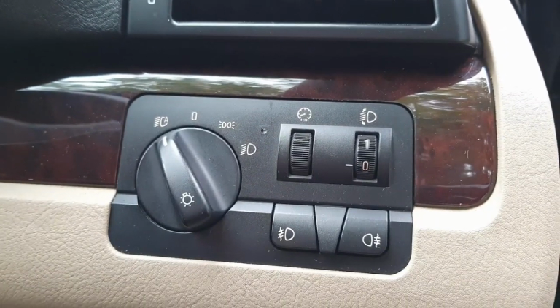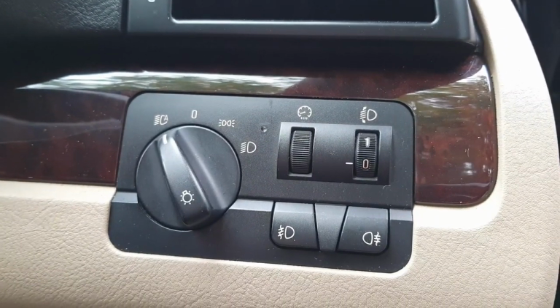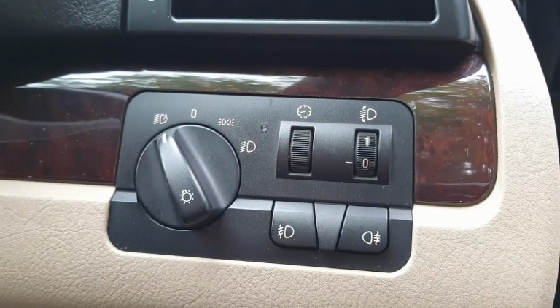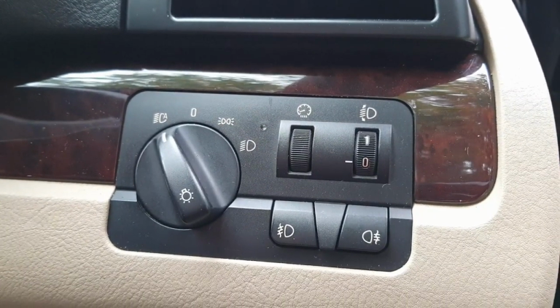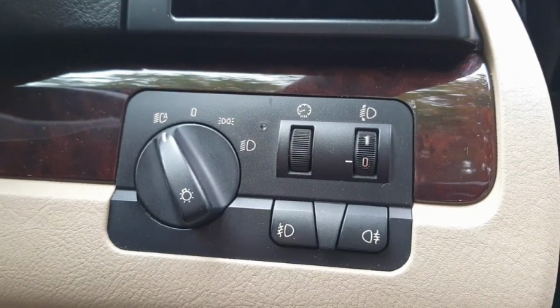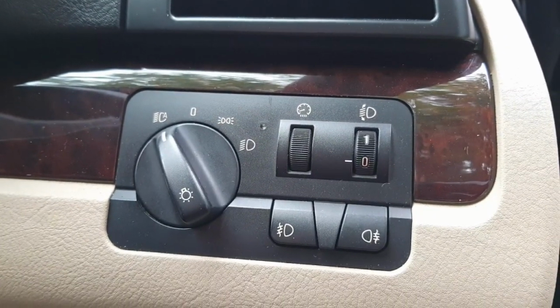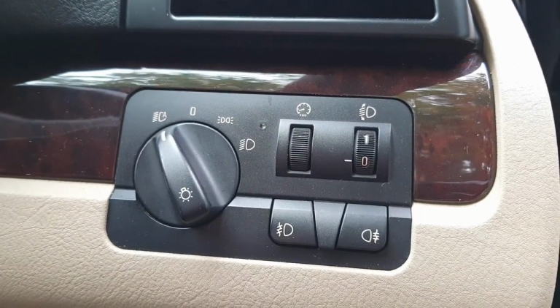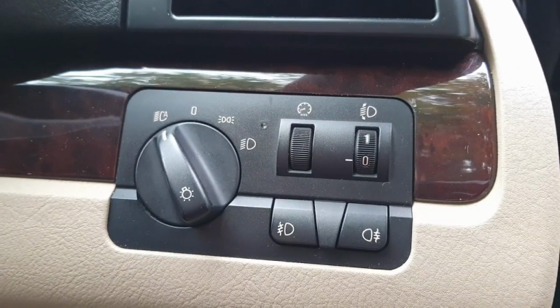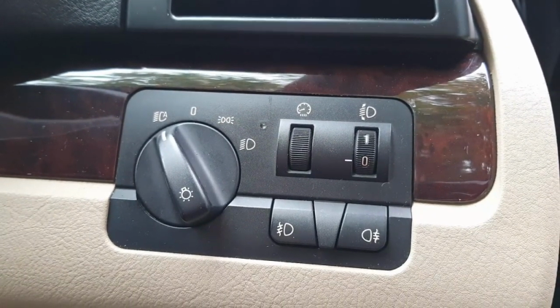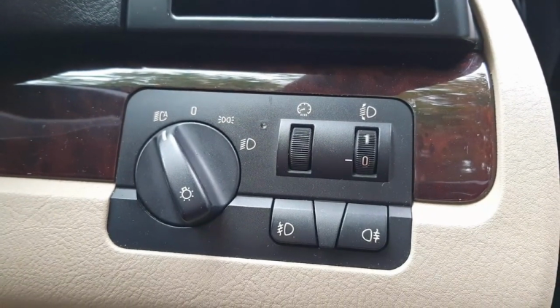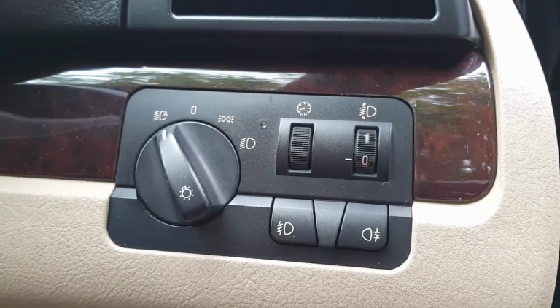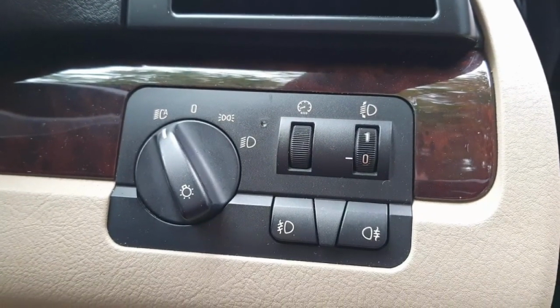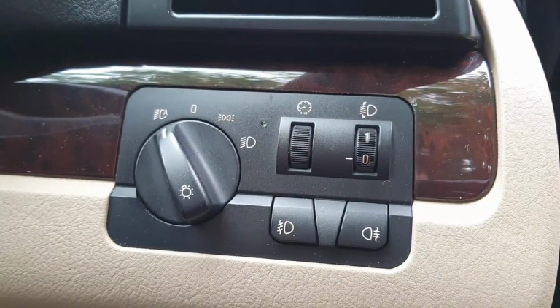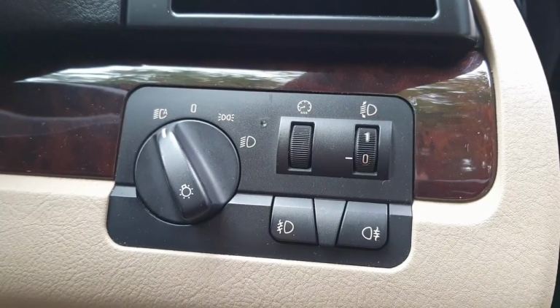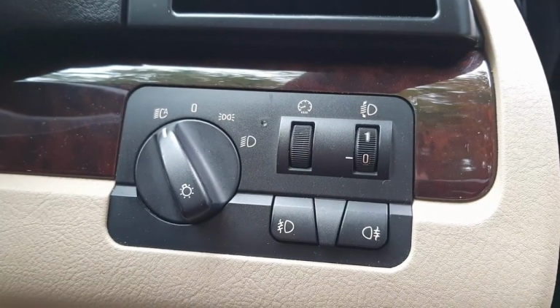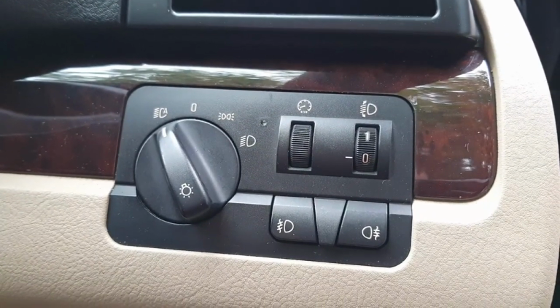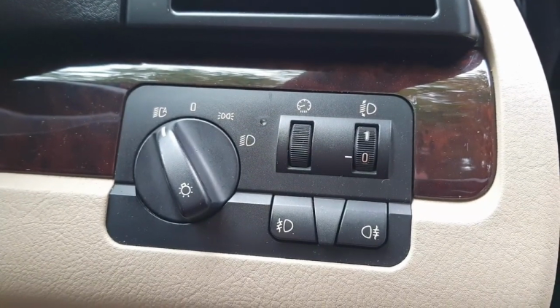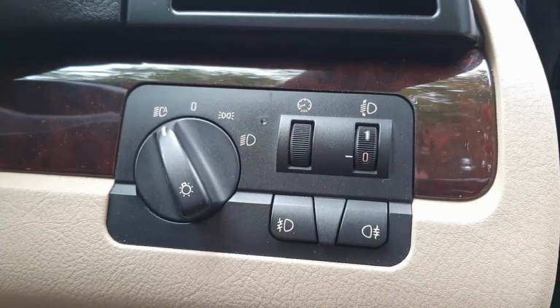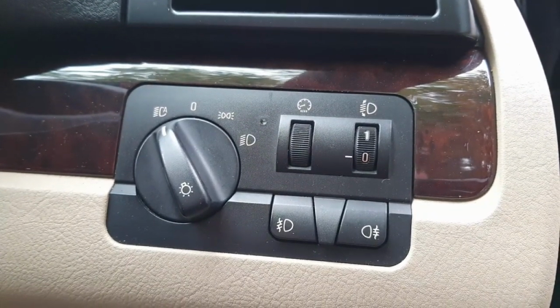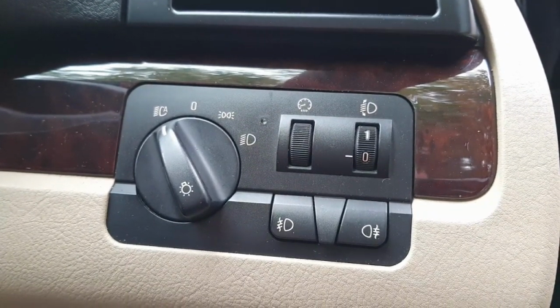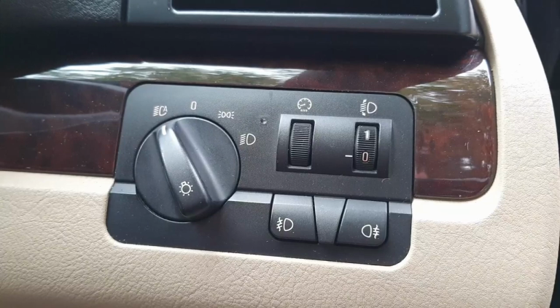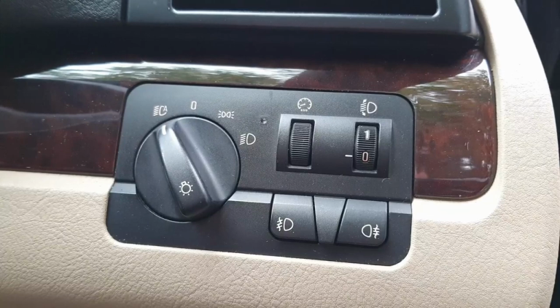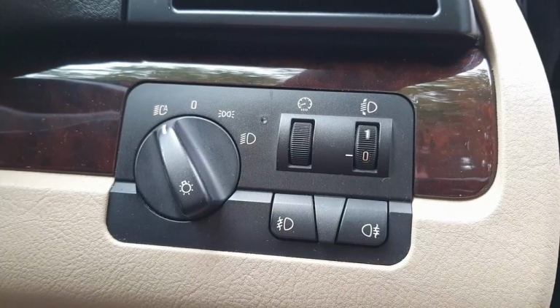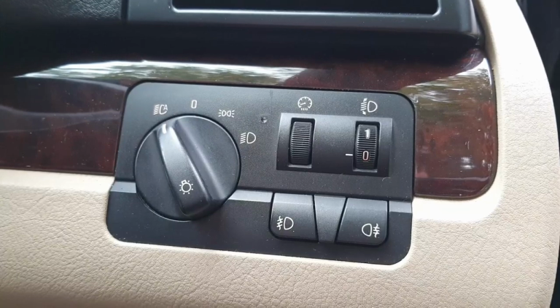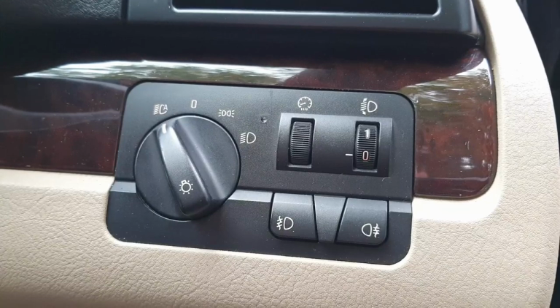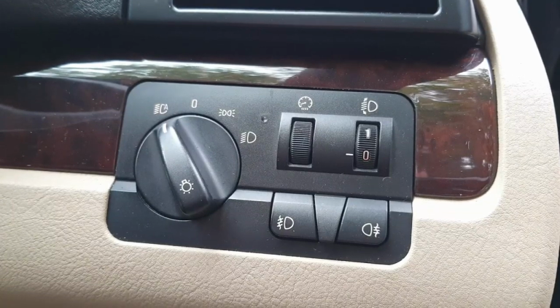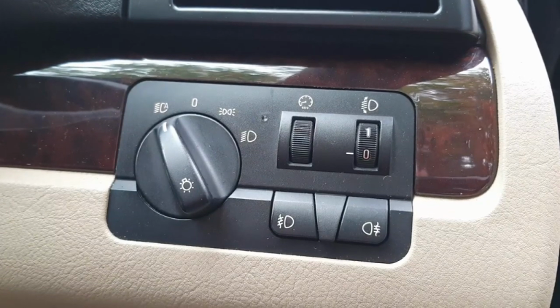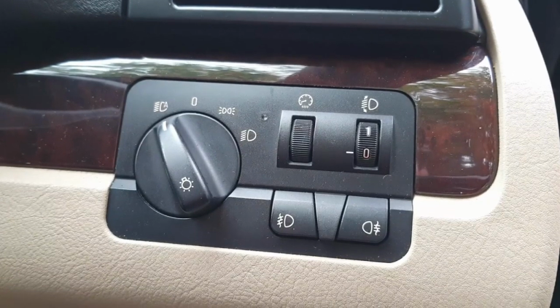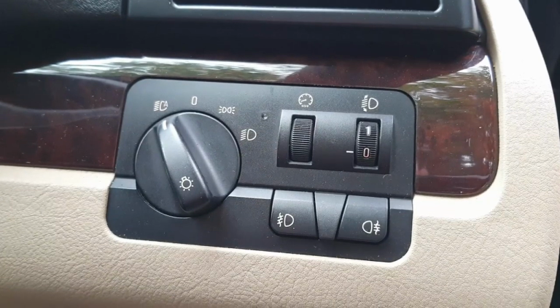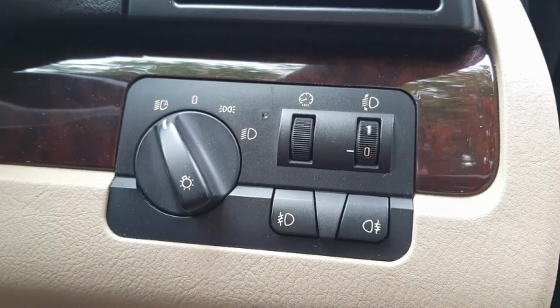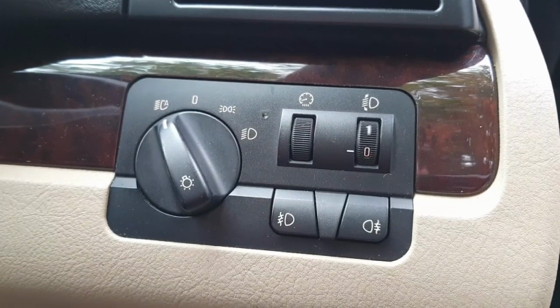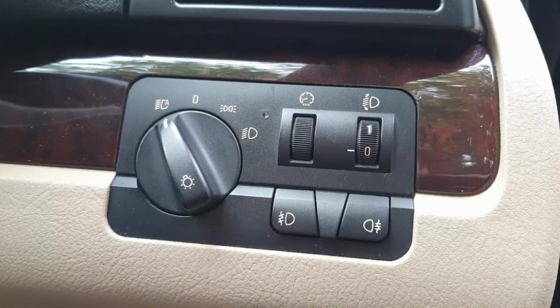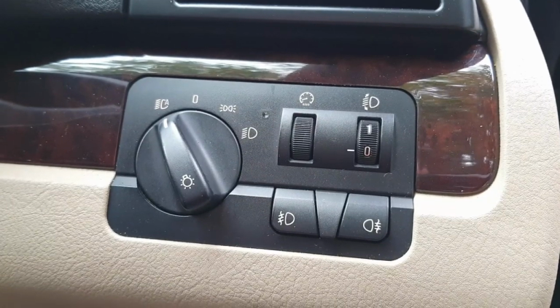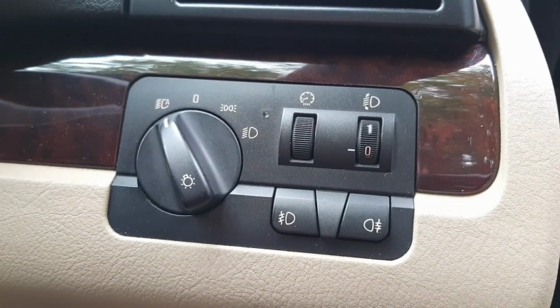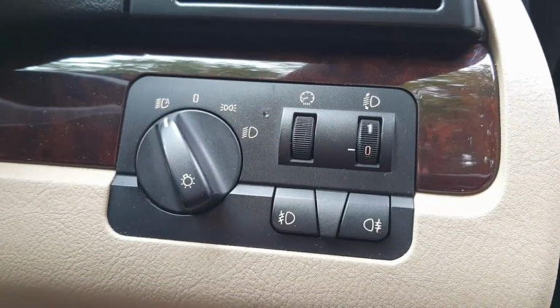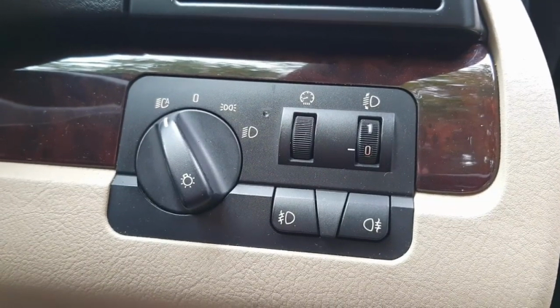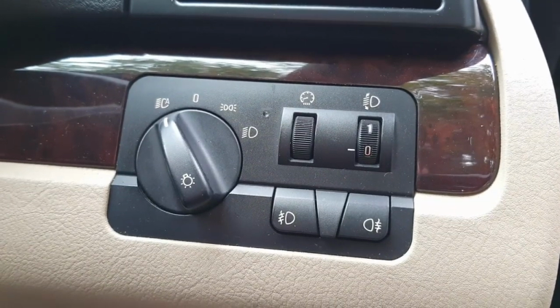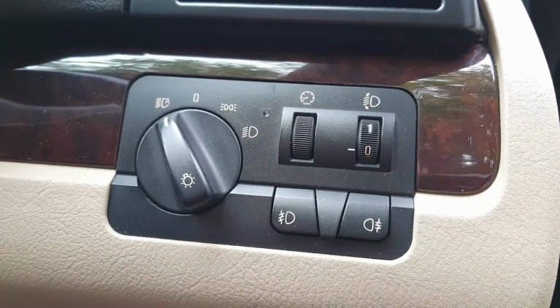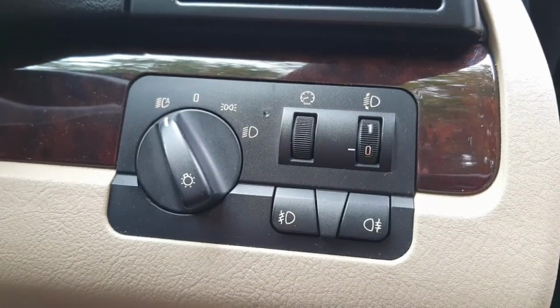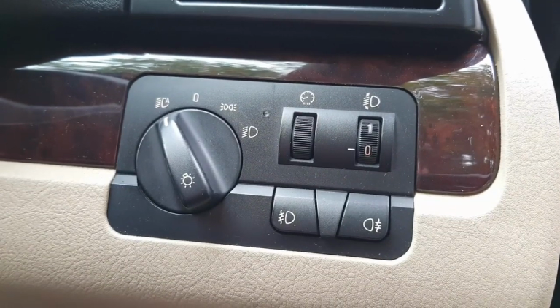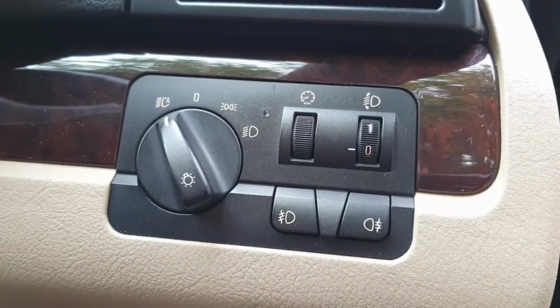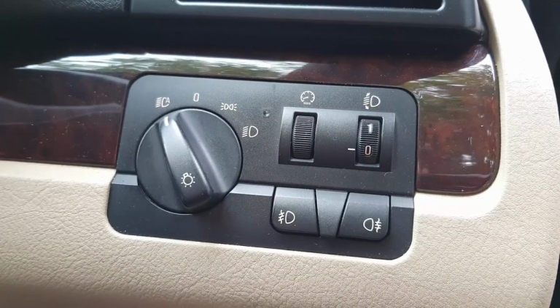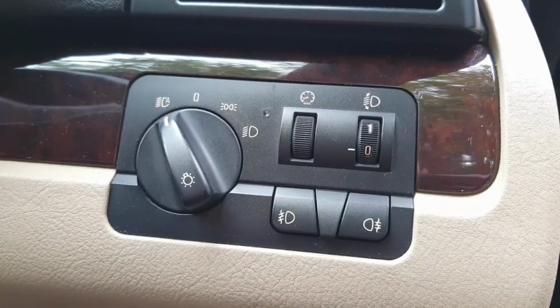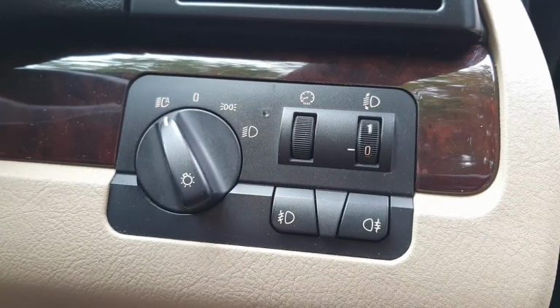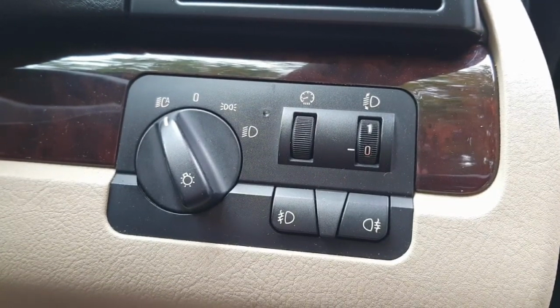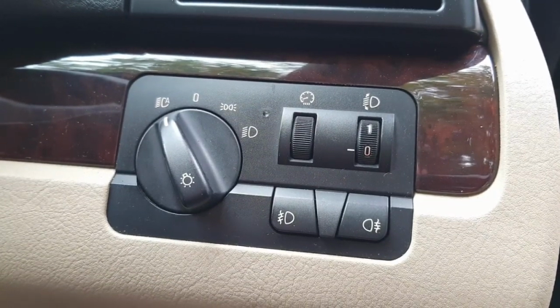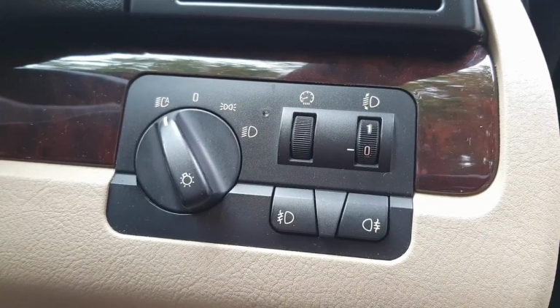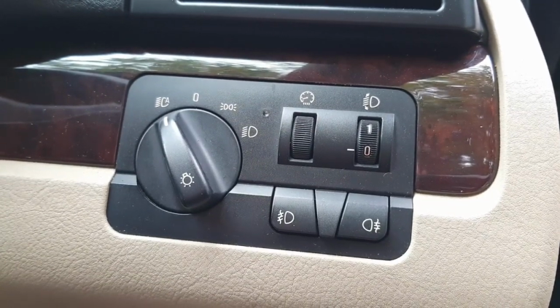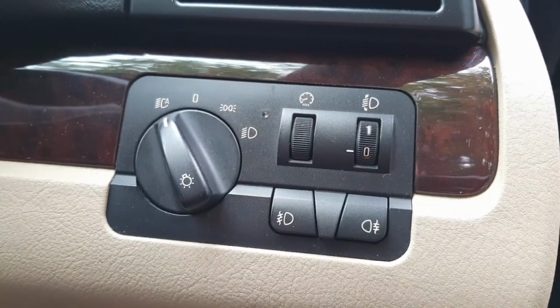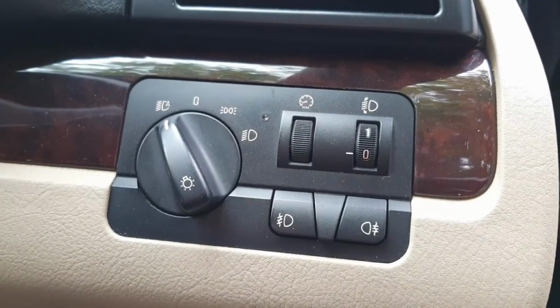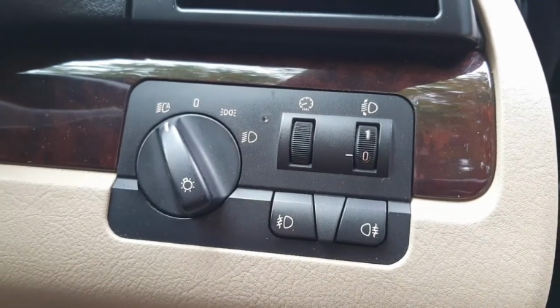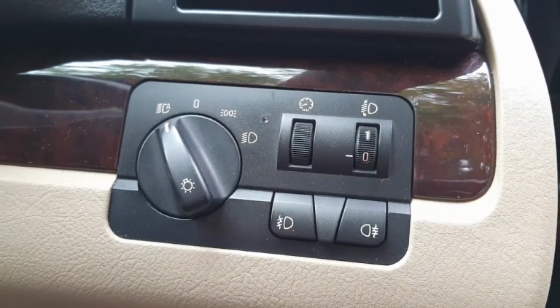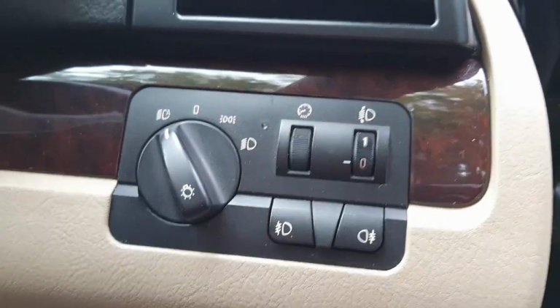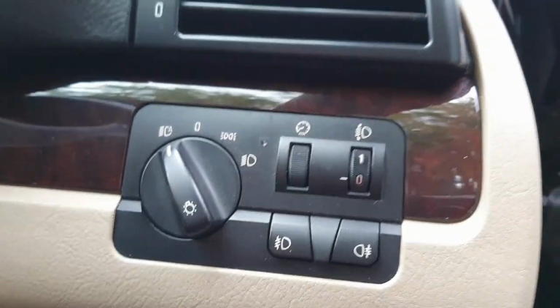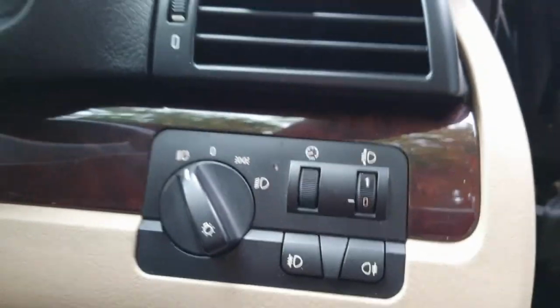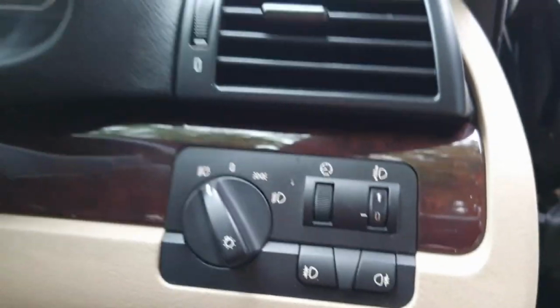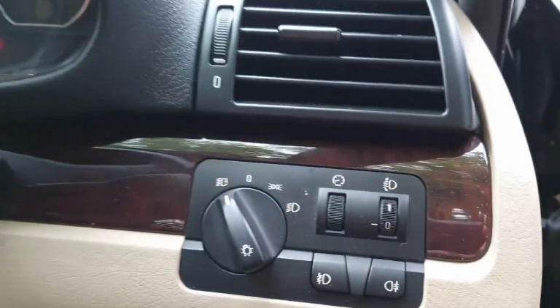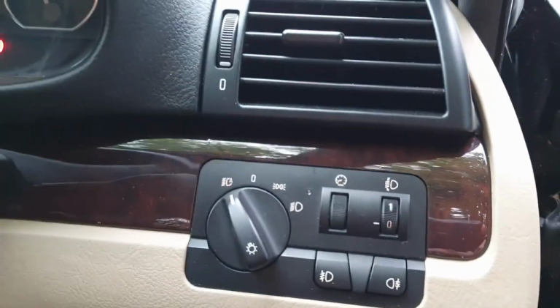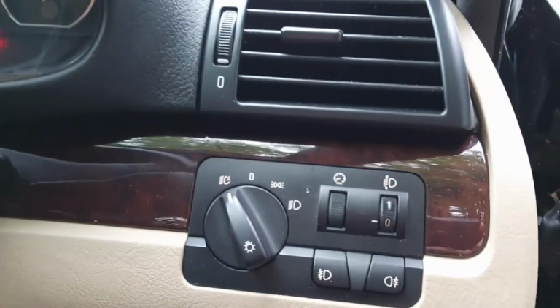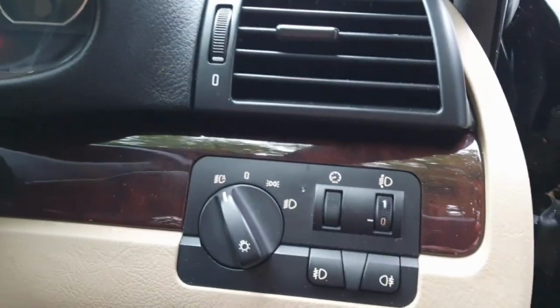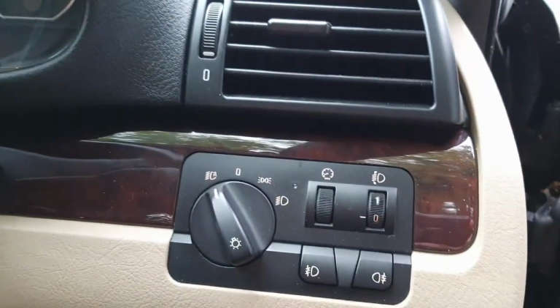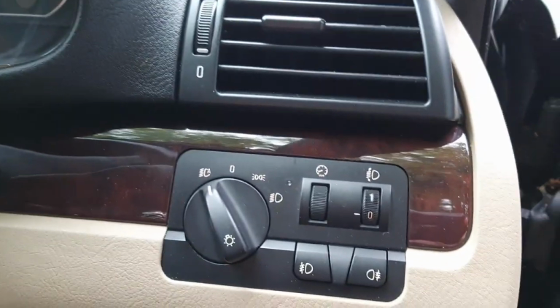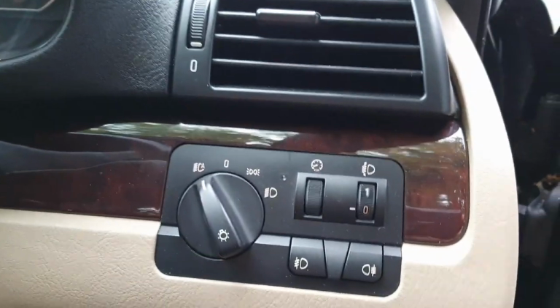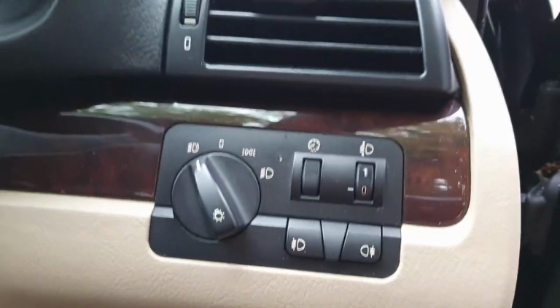When you go around corners the lights corner with you, so it's quite a good function. But obviously if you're driving overseas you need to do the switch on the headlights.